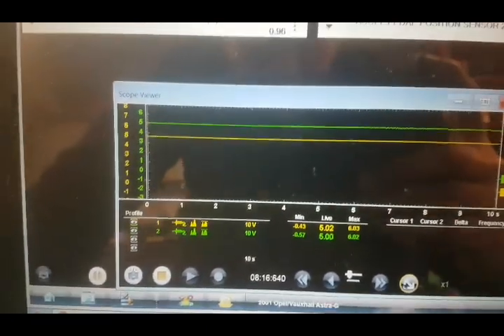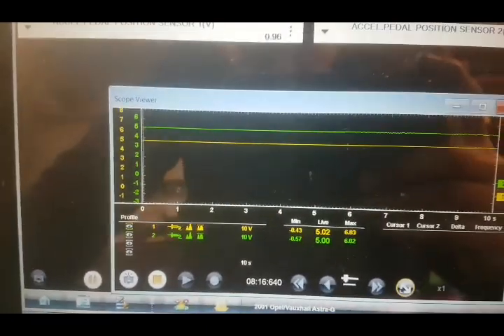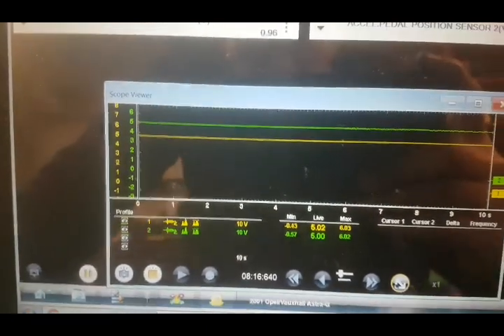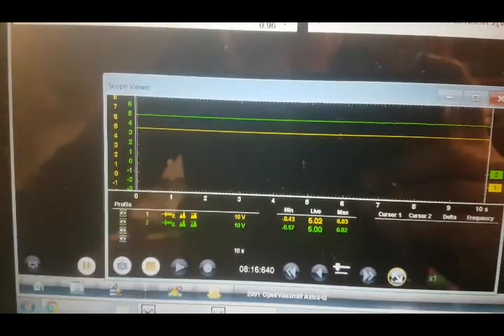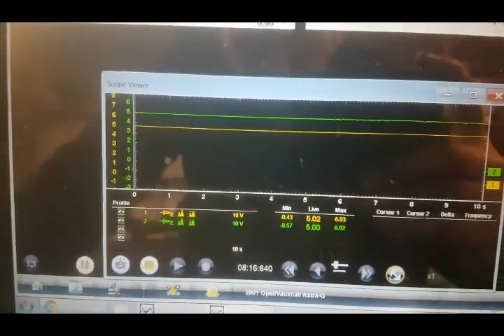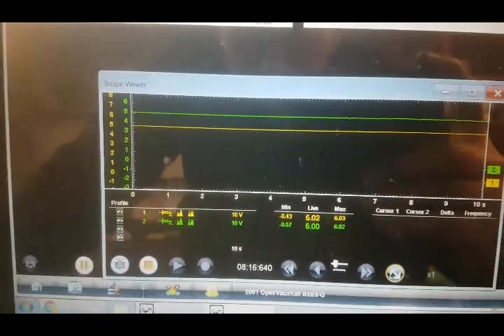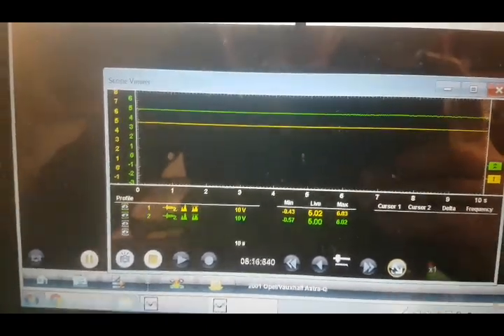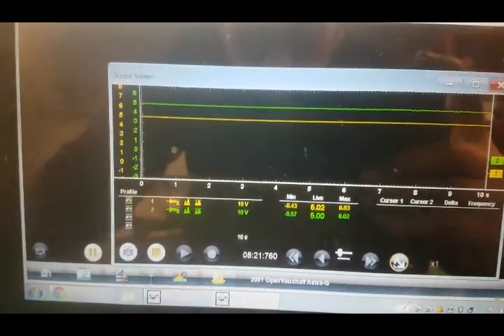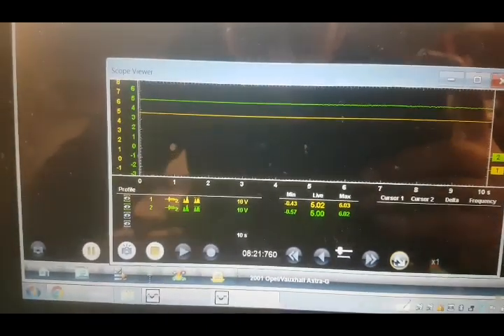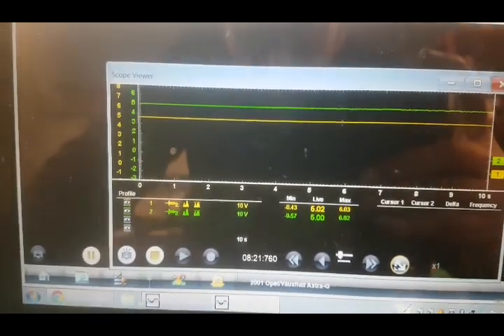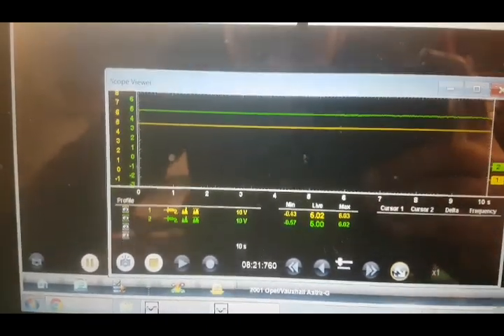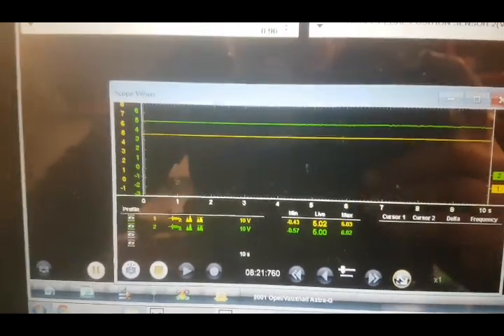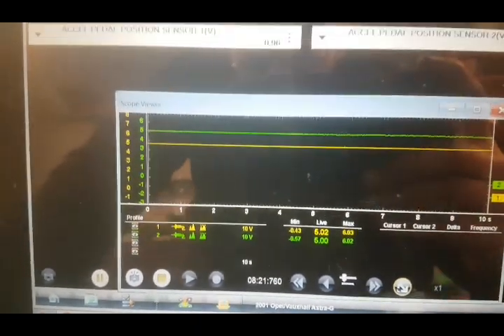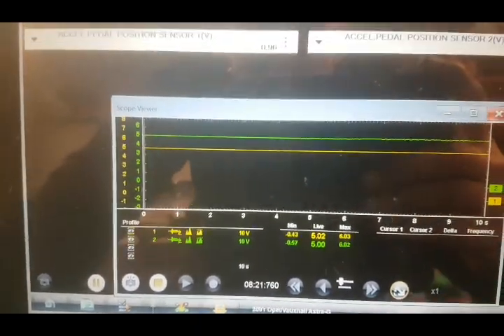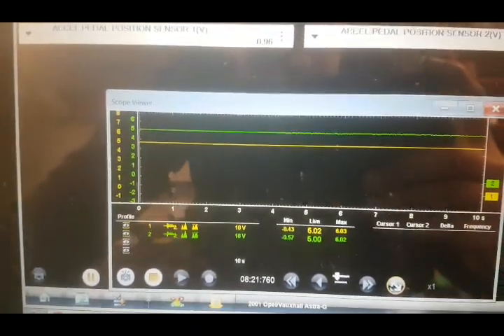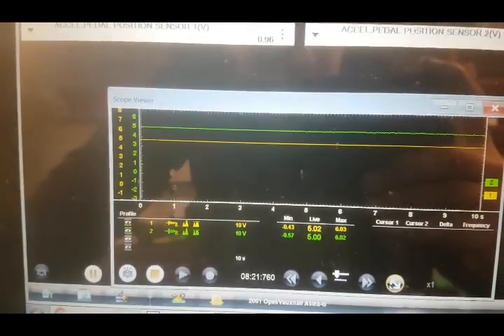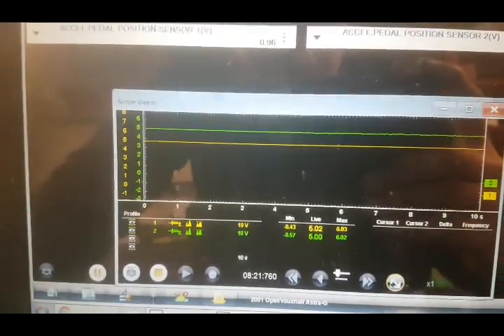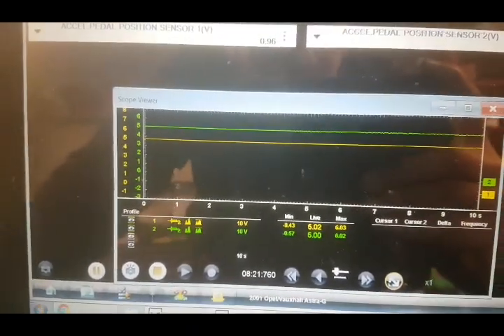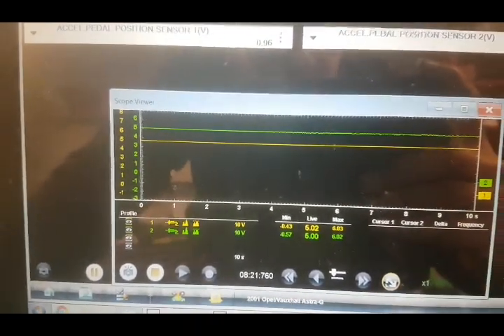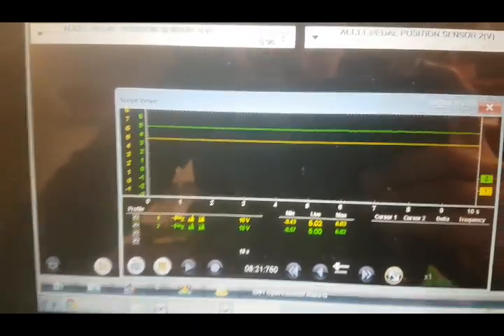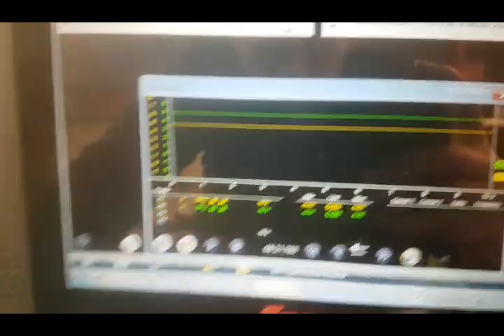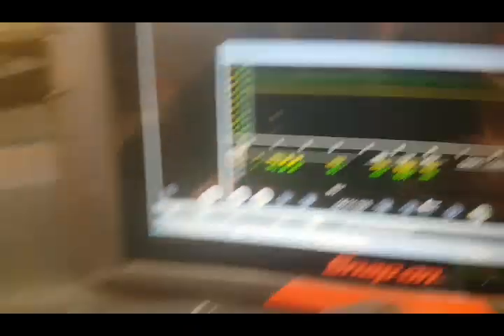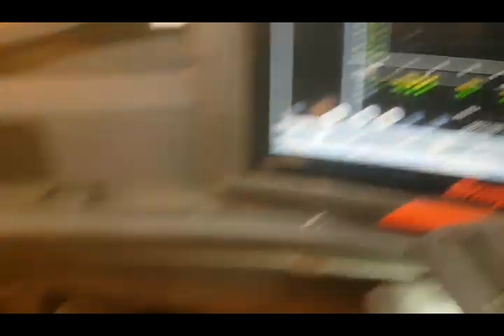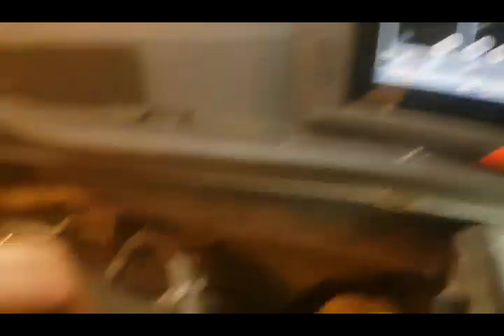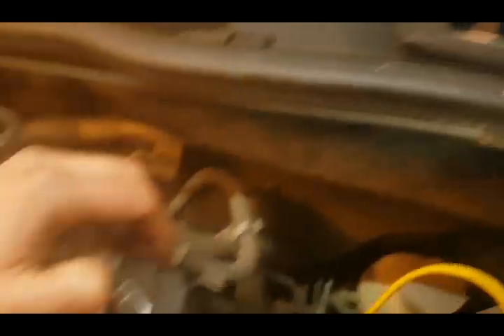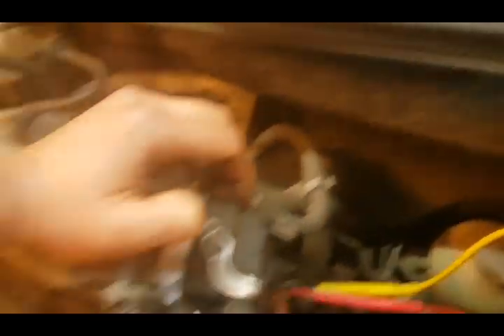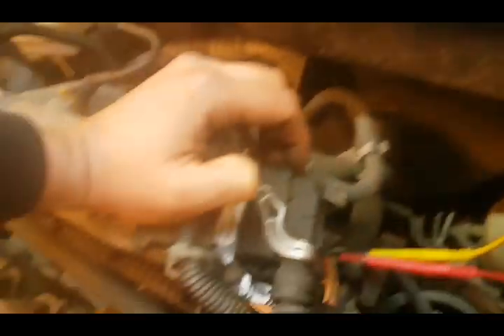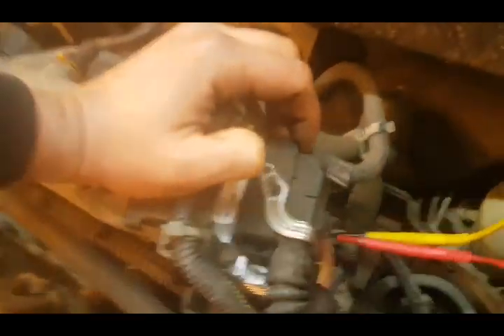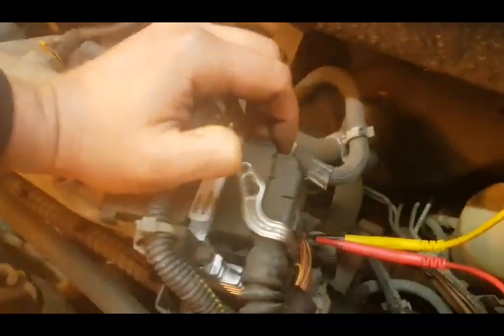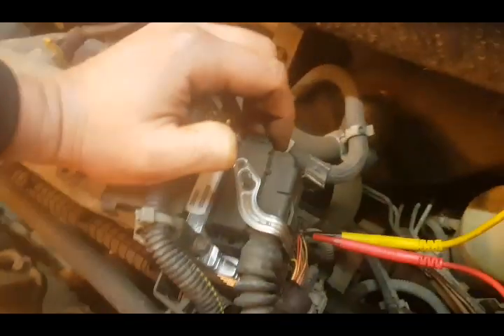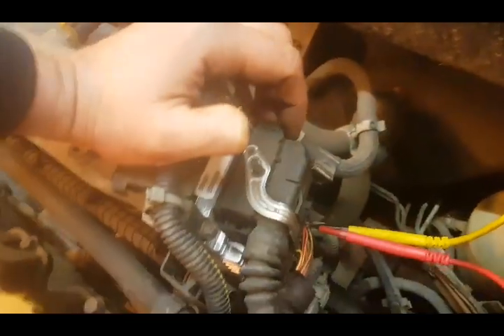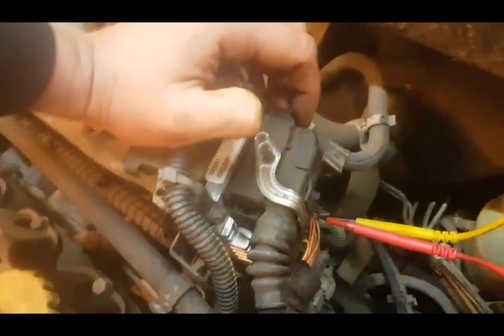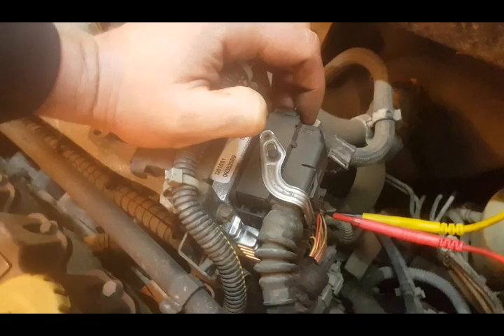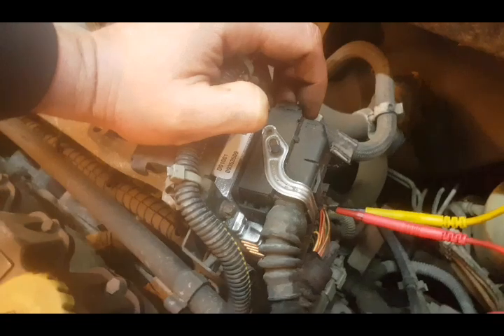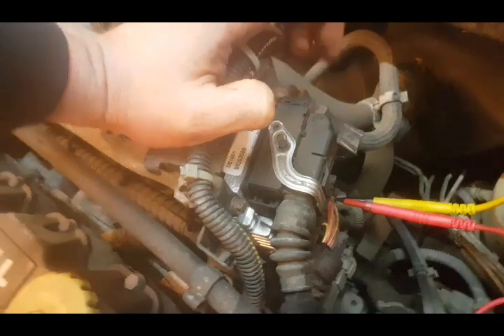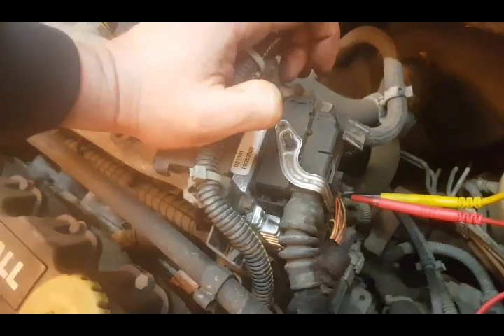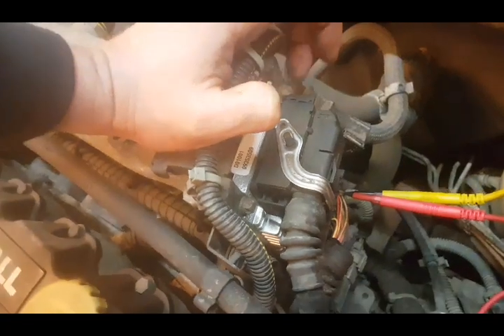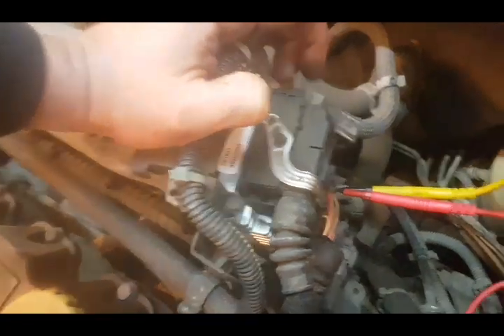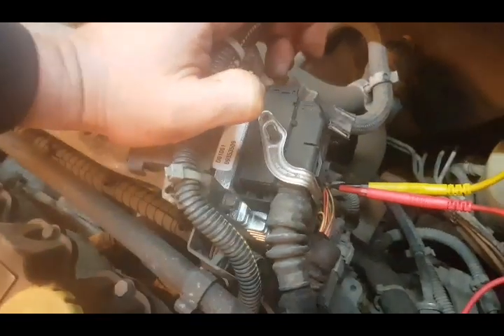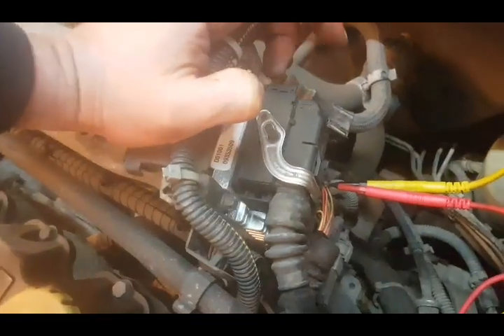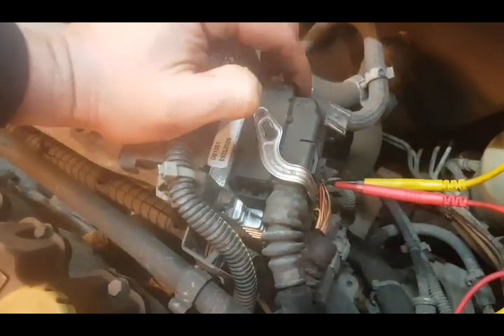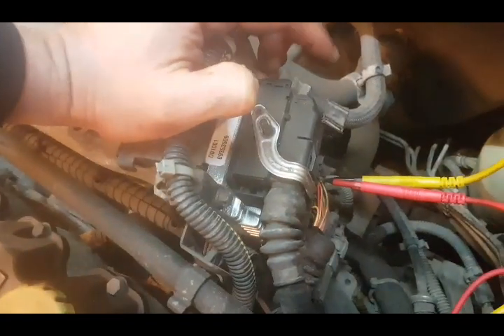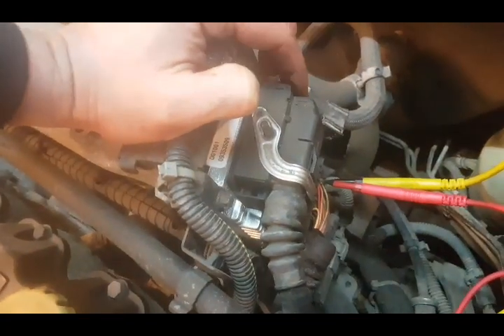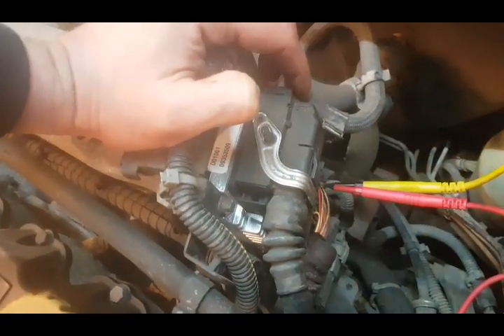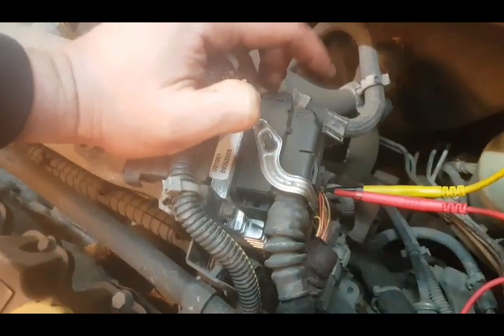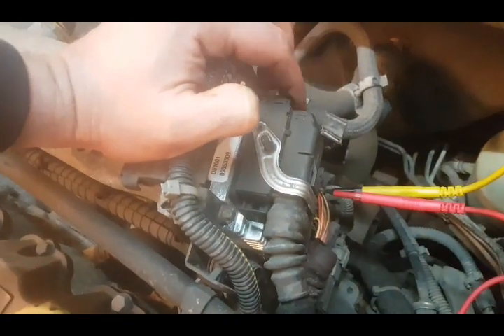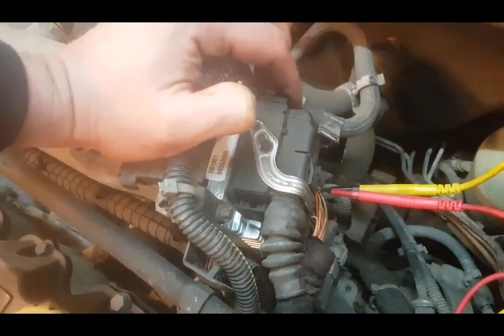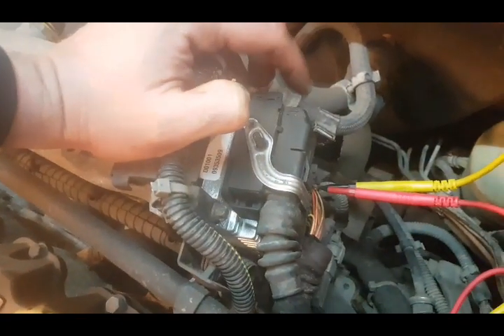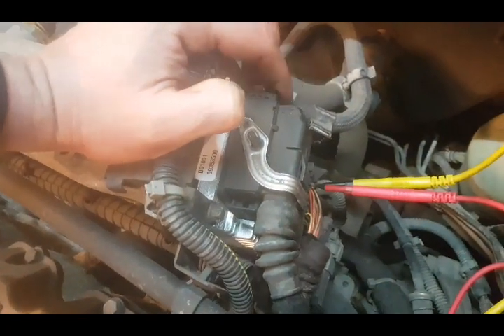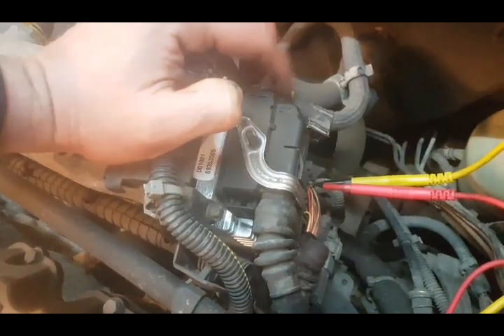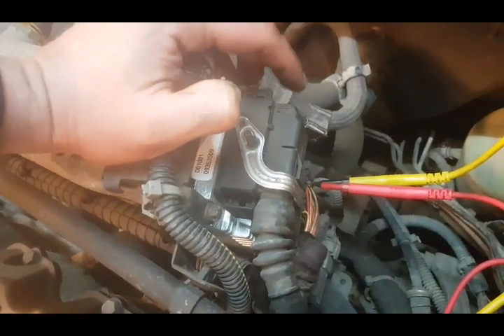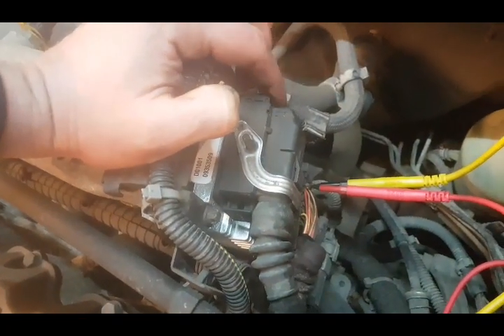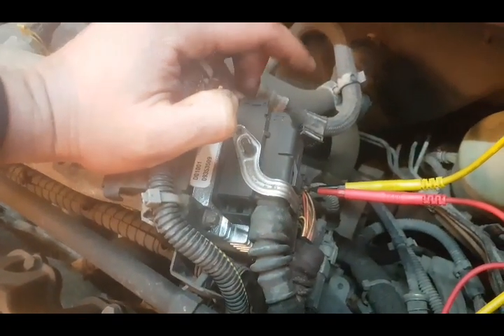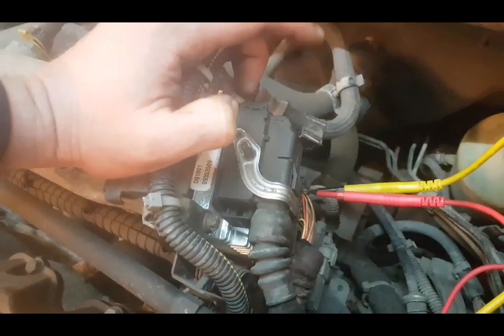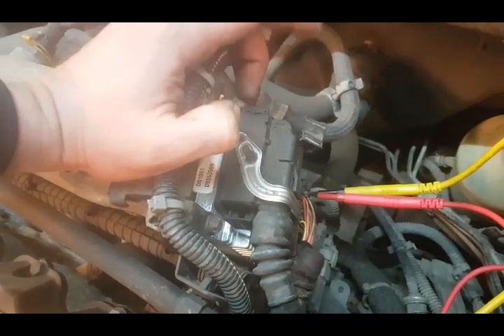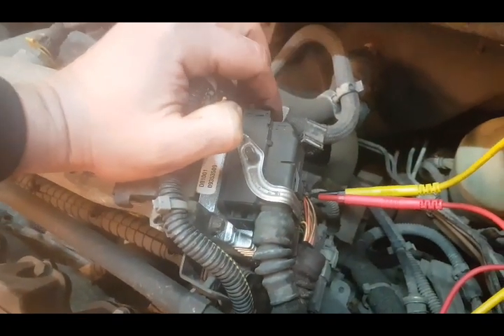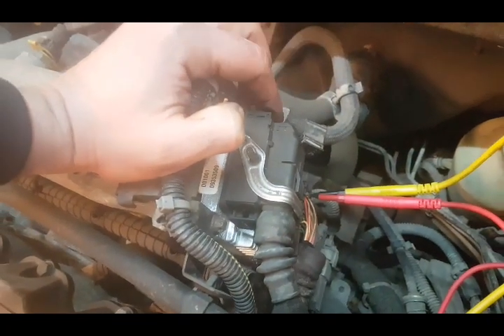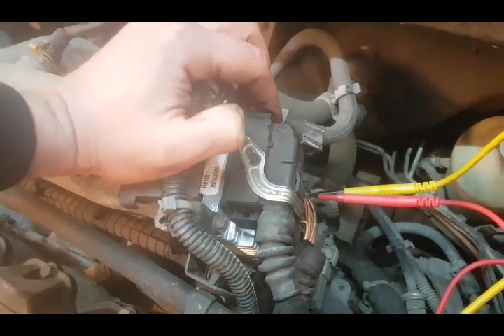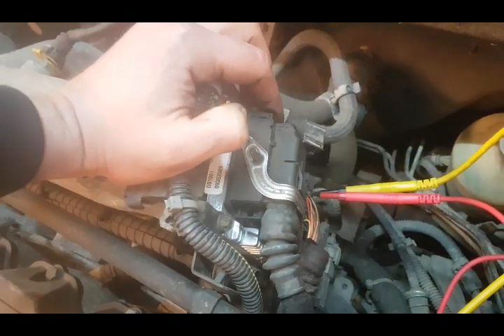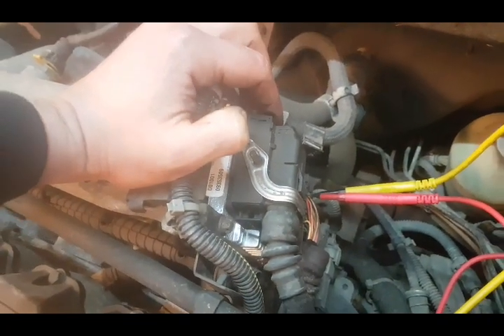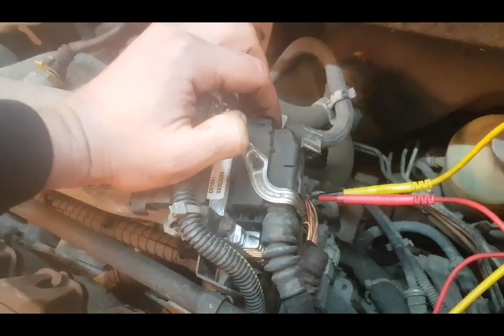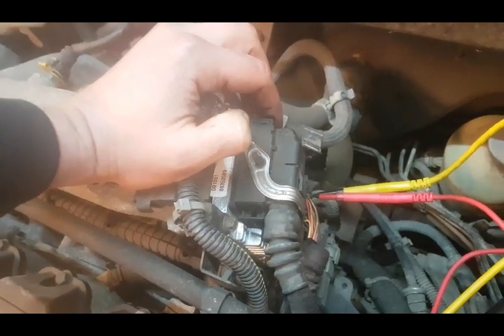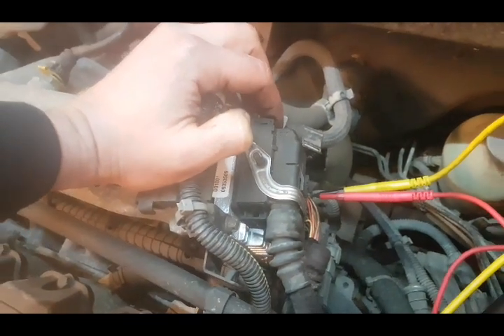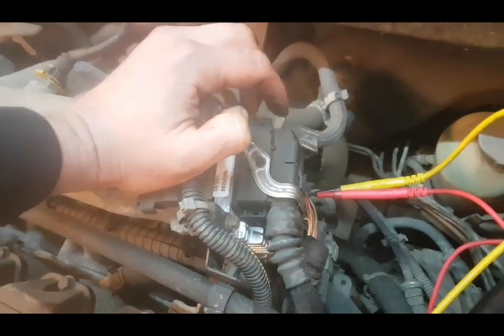So that has now eliminated our pedal and left us with either a faulty ECU or a bad earth. So next we'll check the earths.